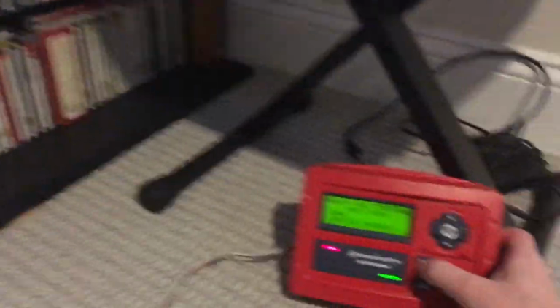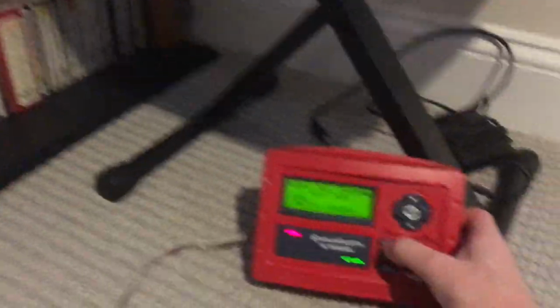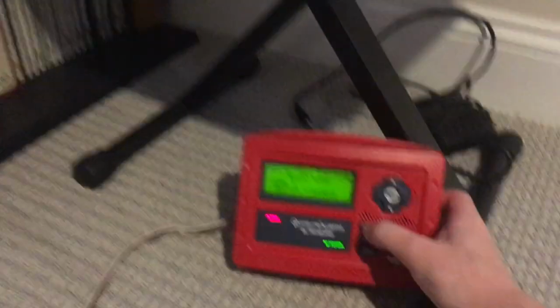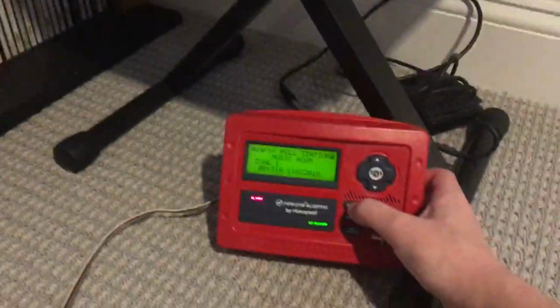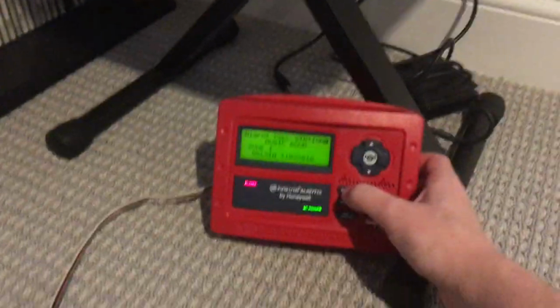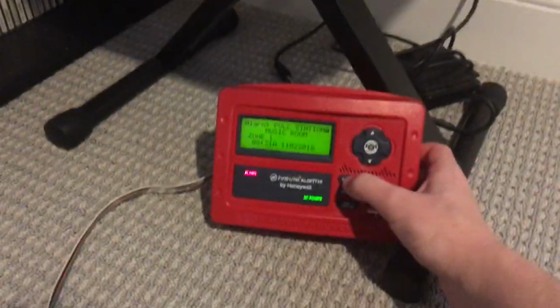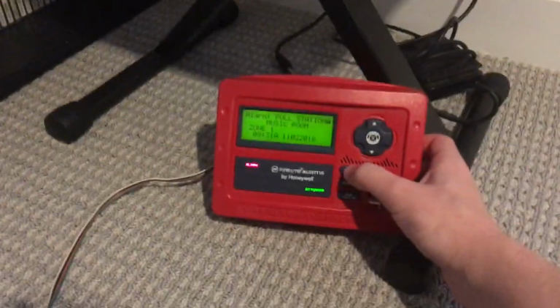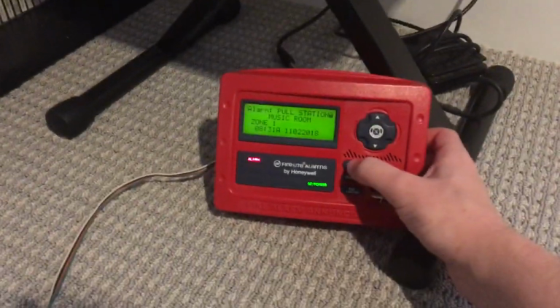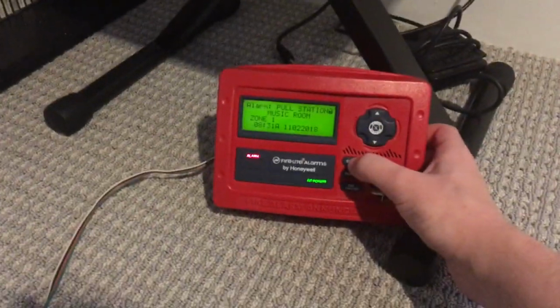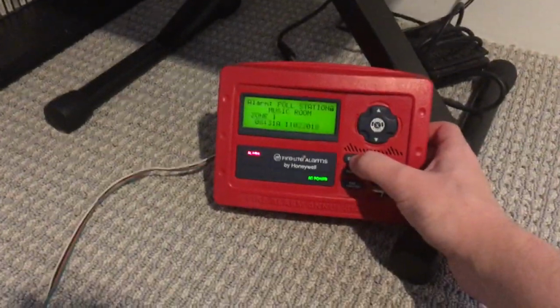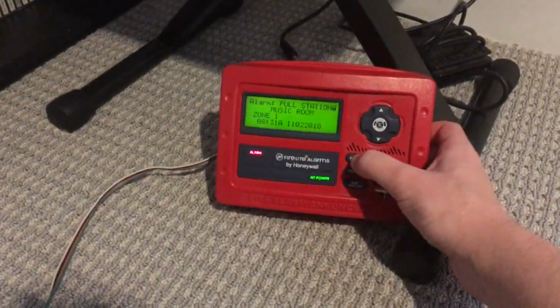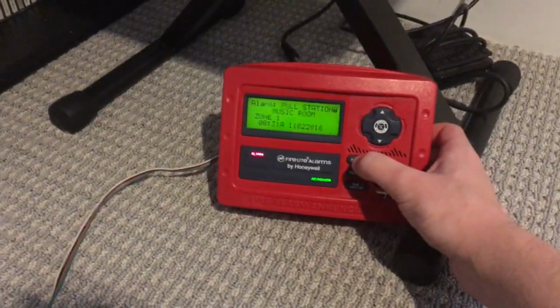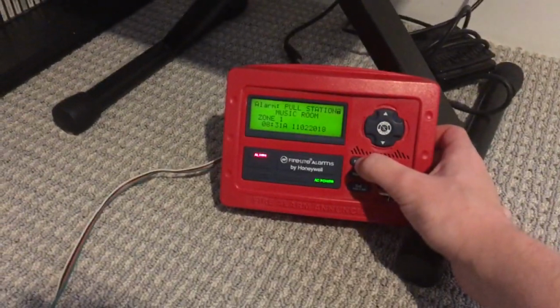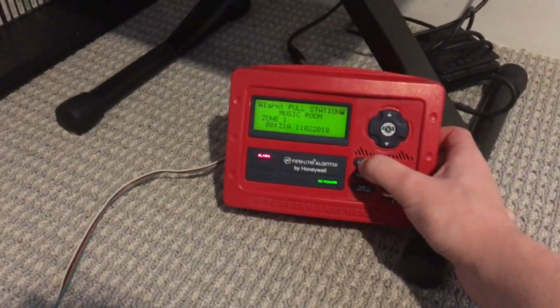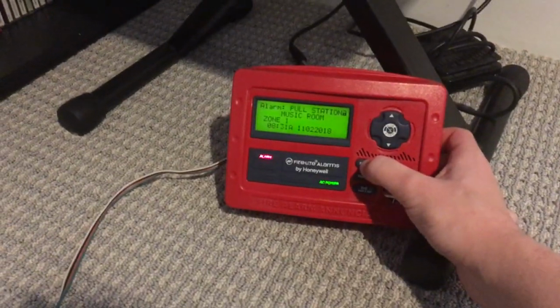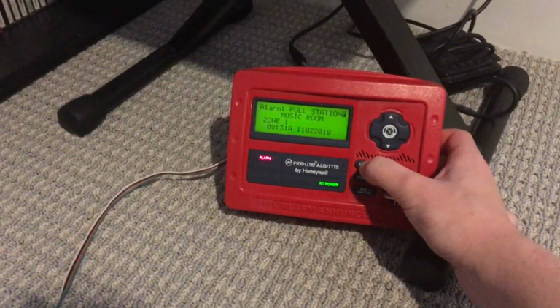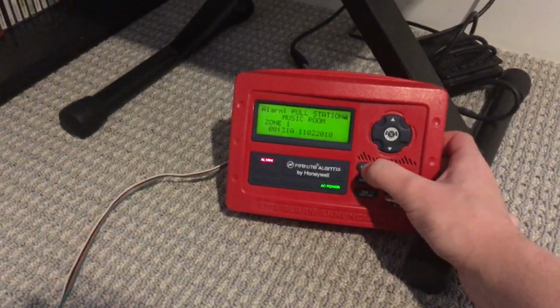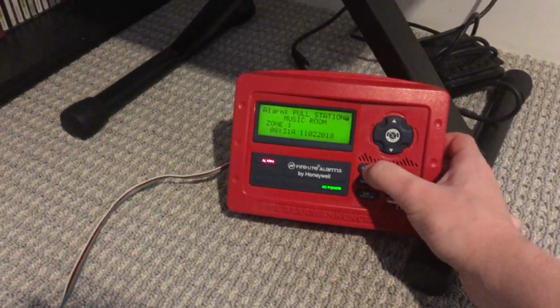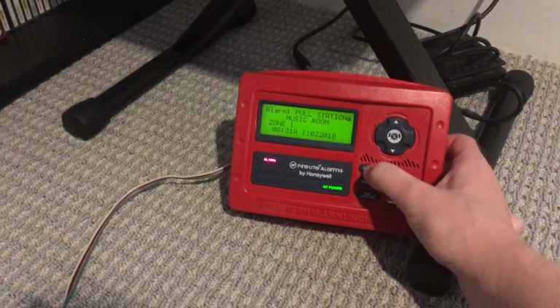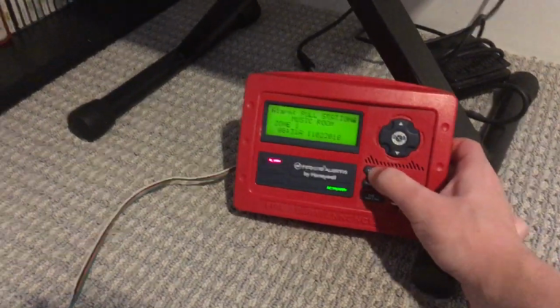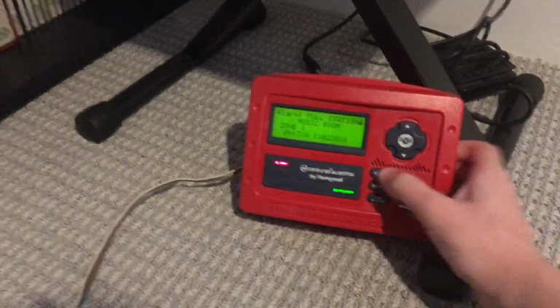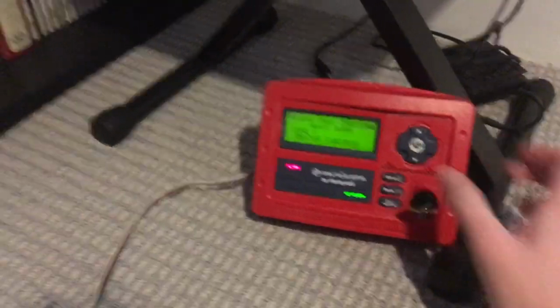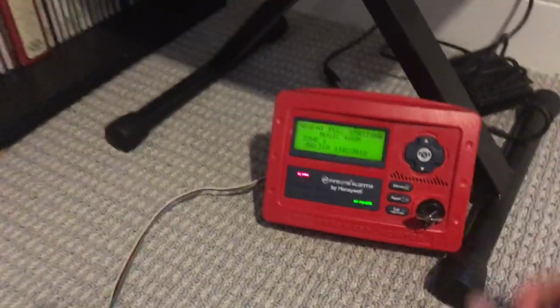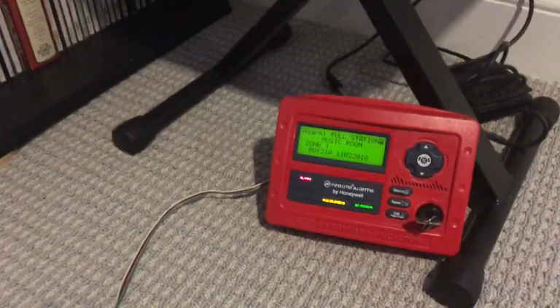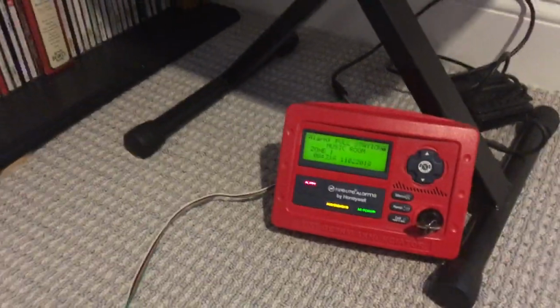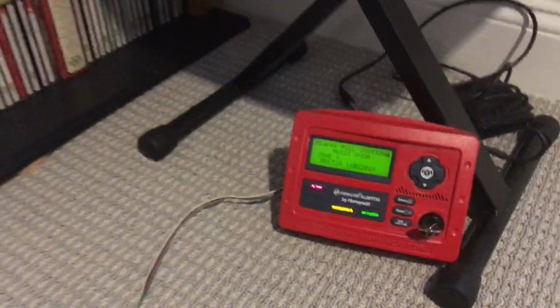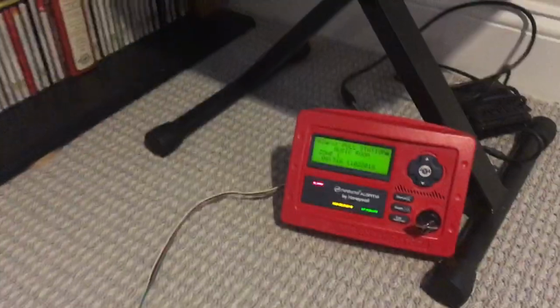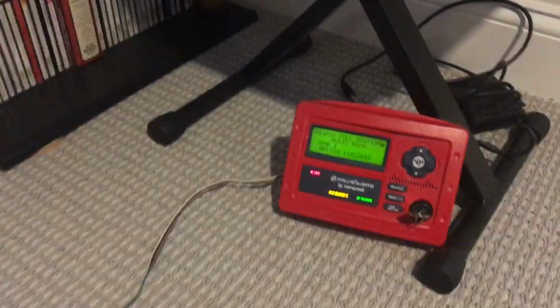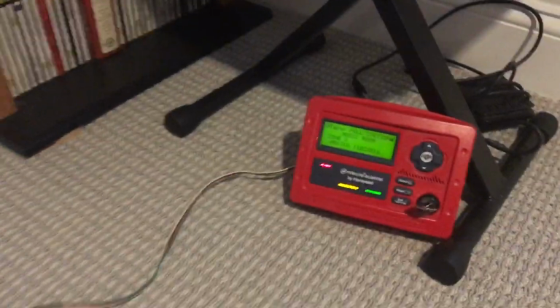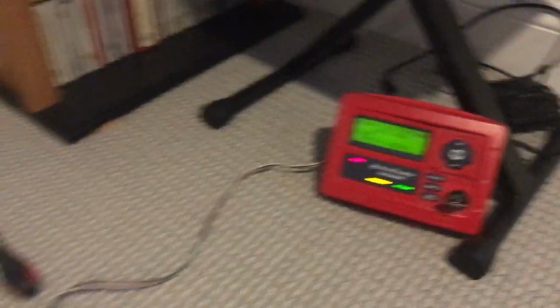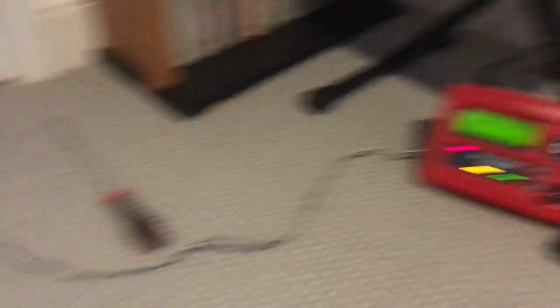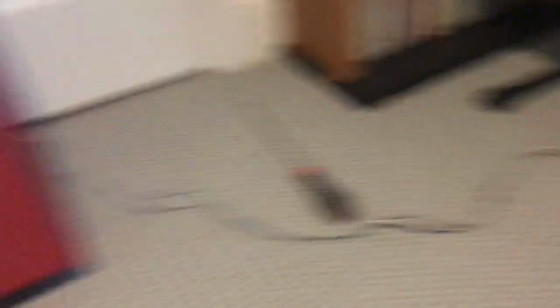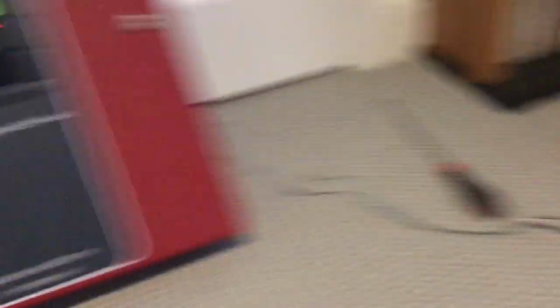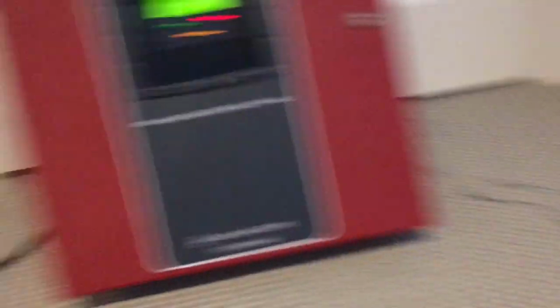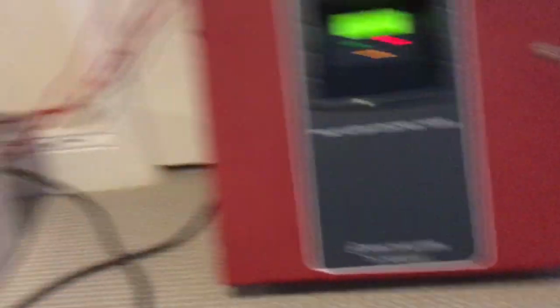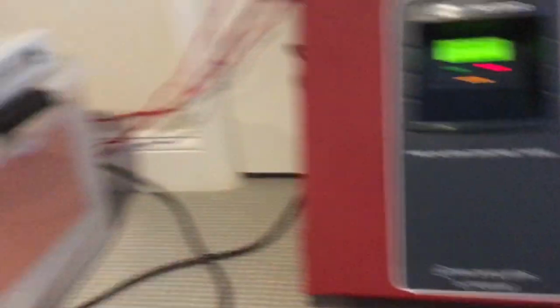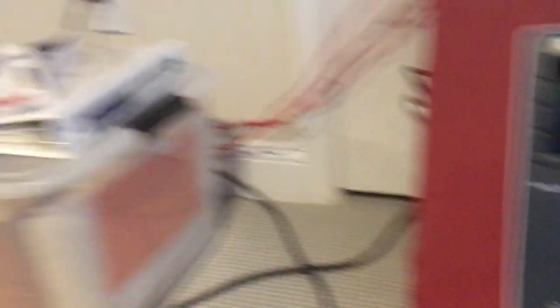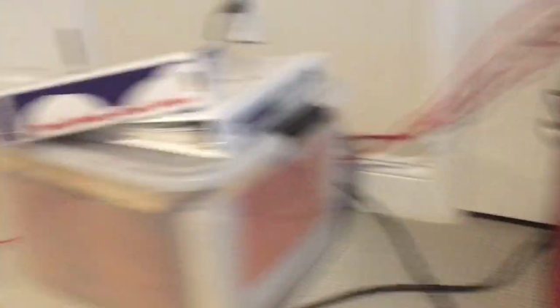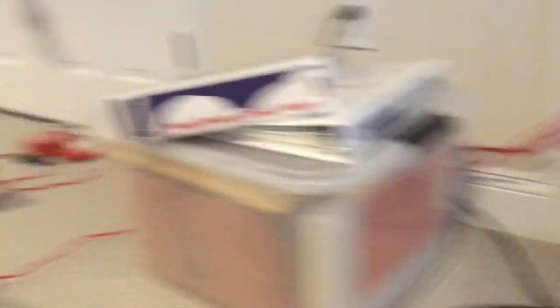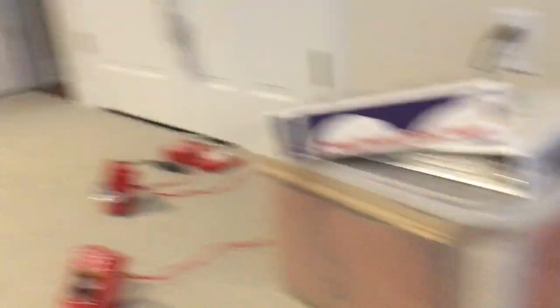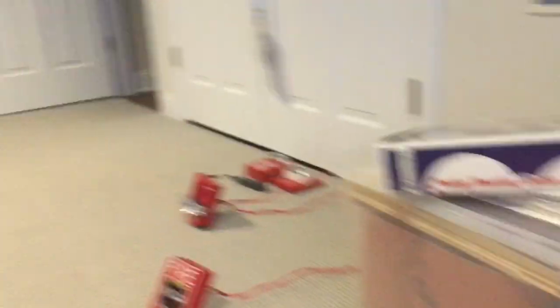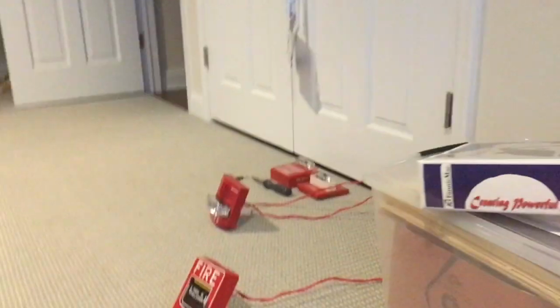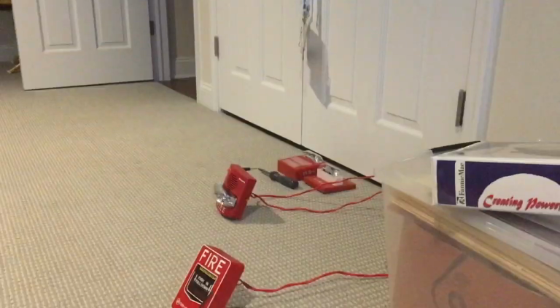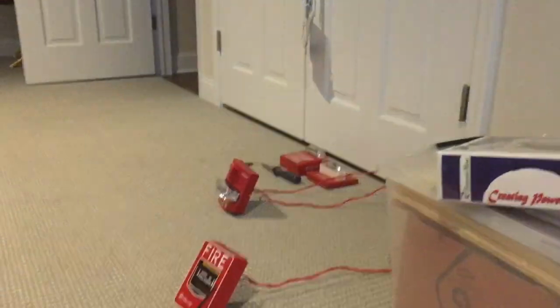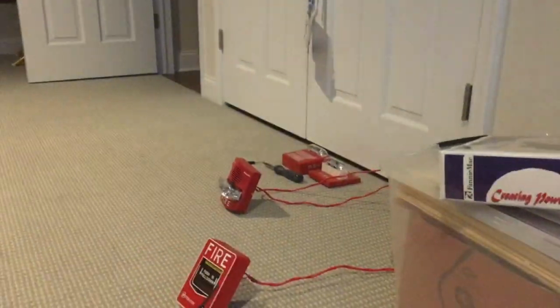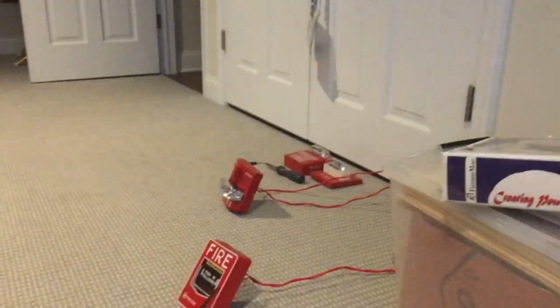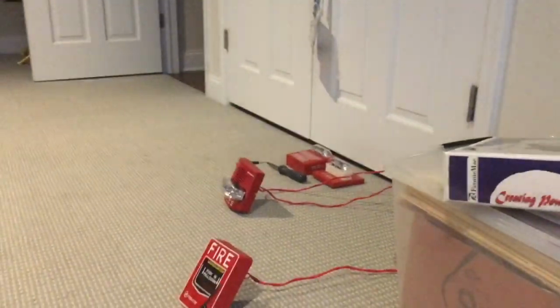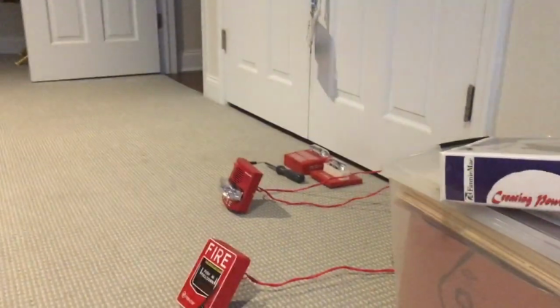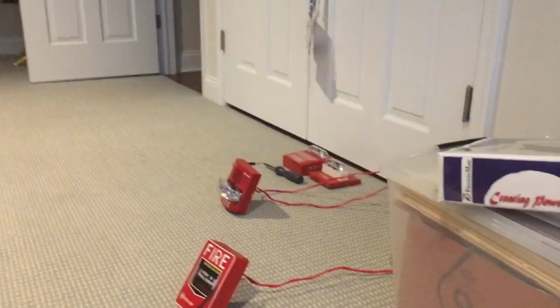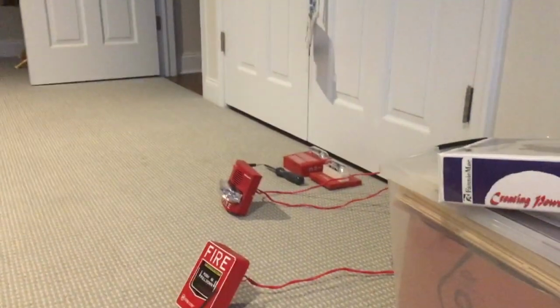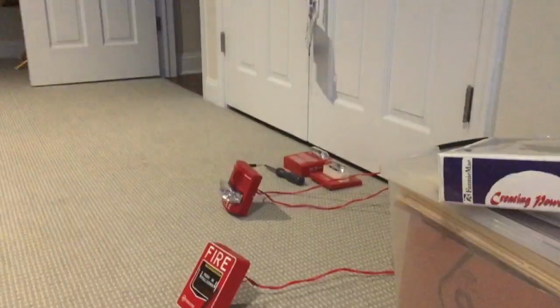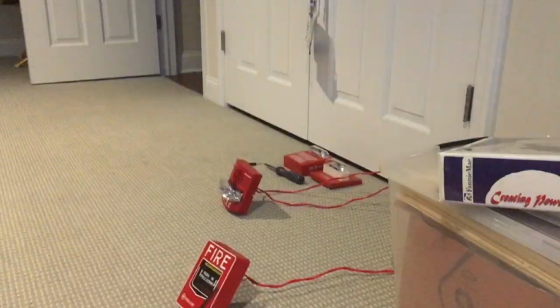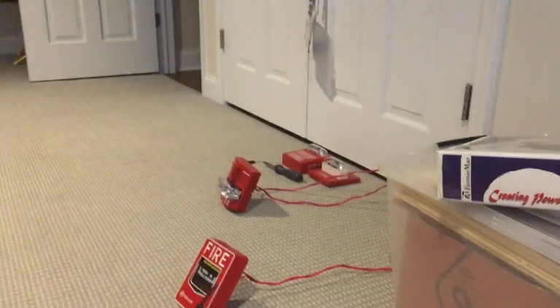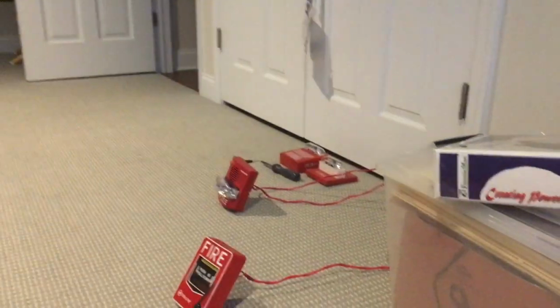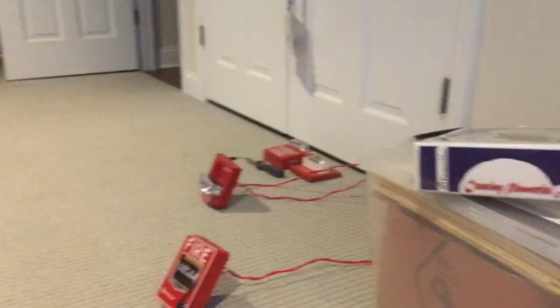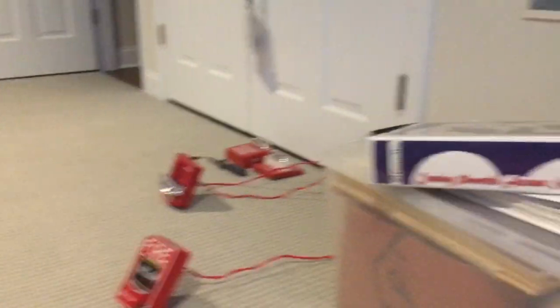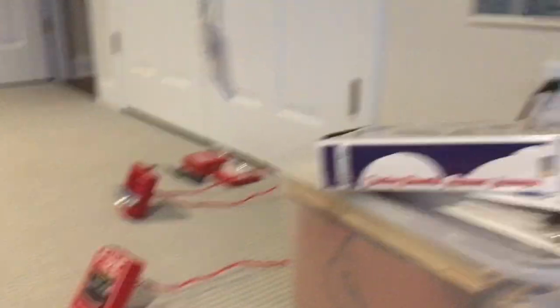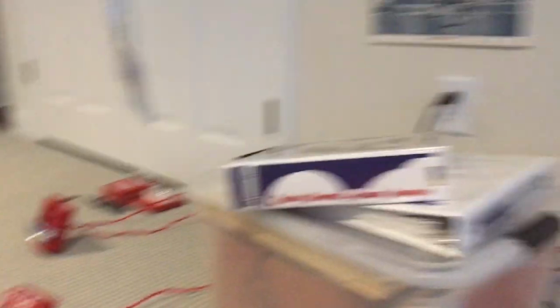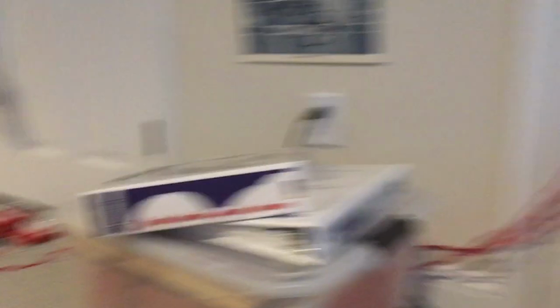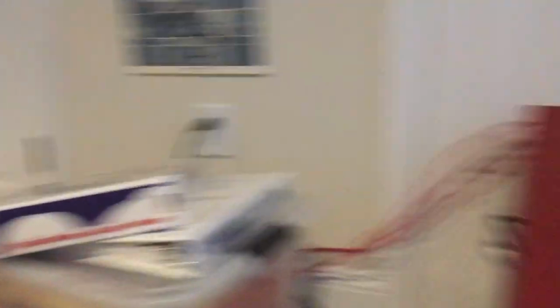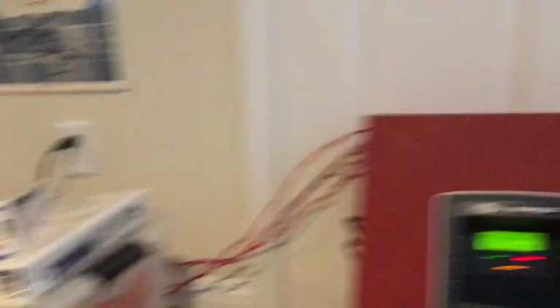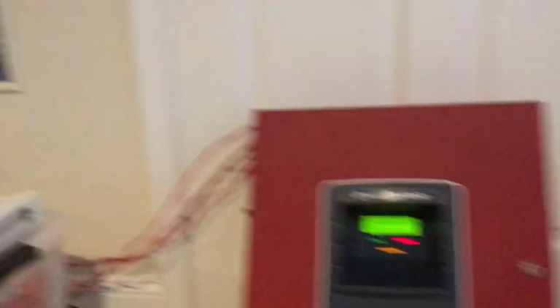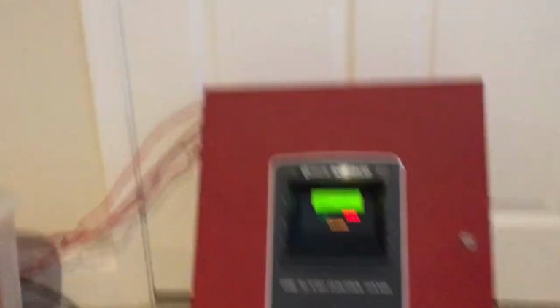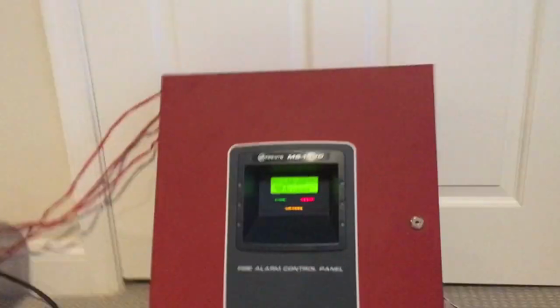Okay, silence it. Yep, strobe is still flashing.